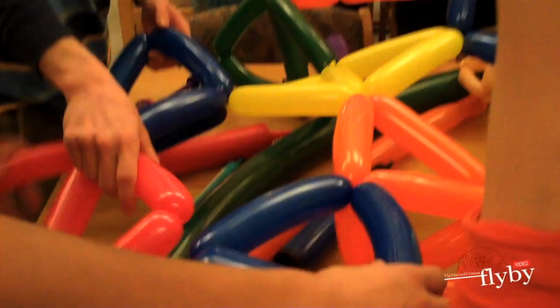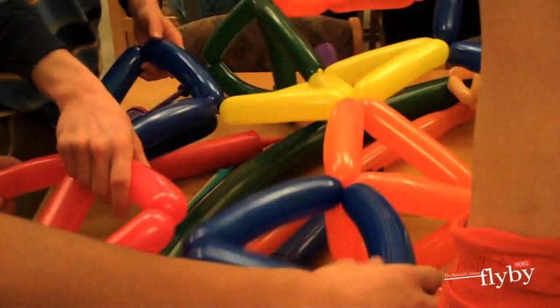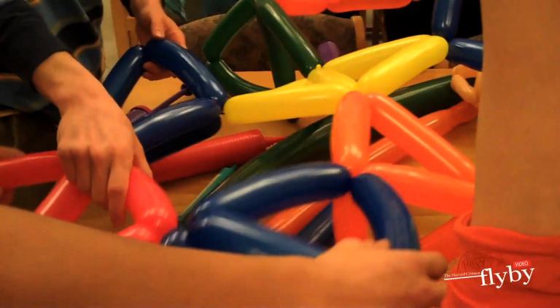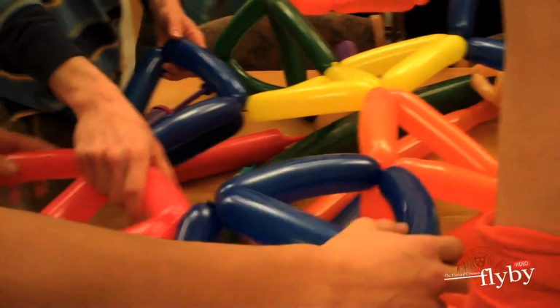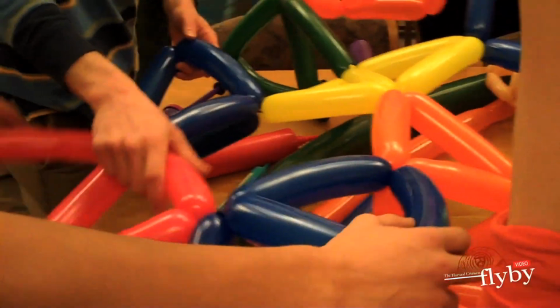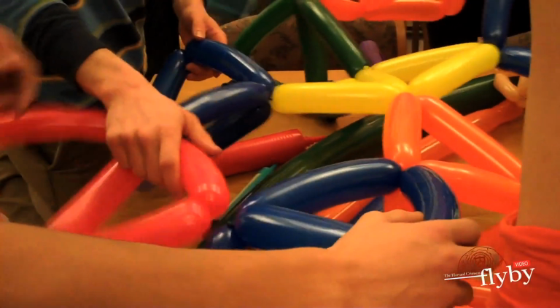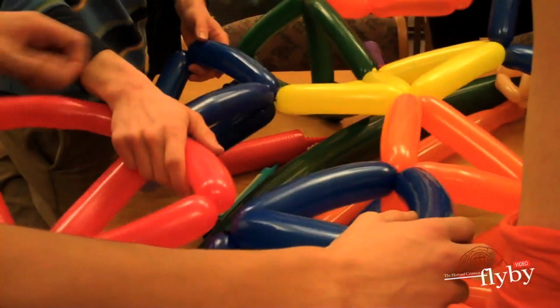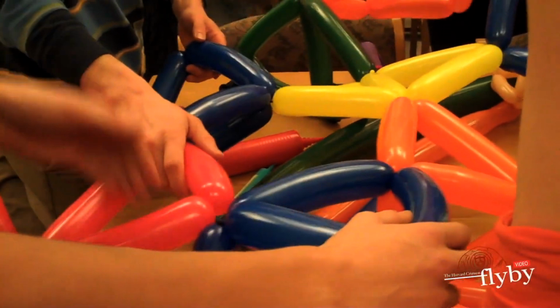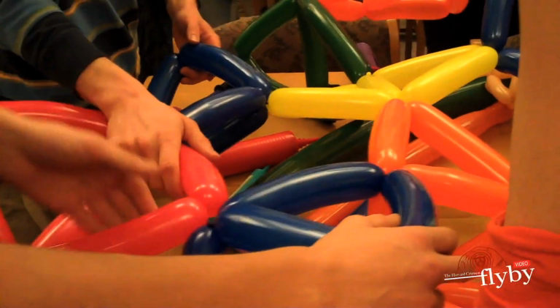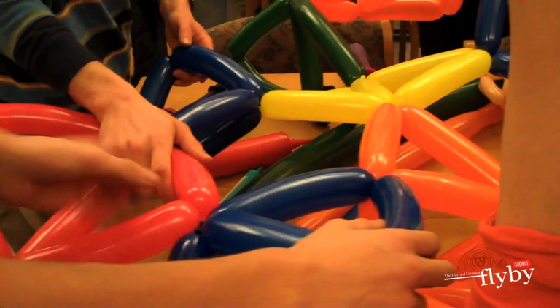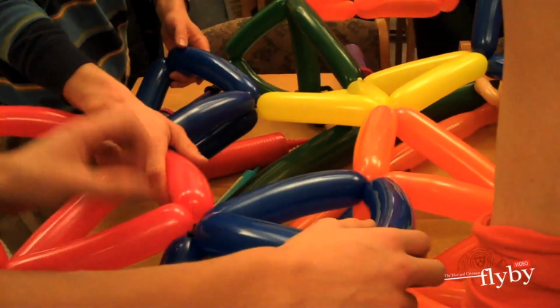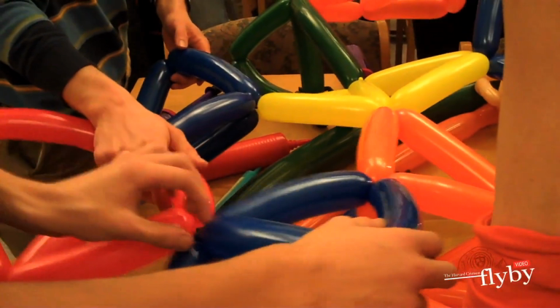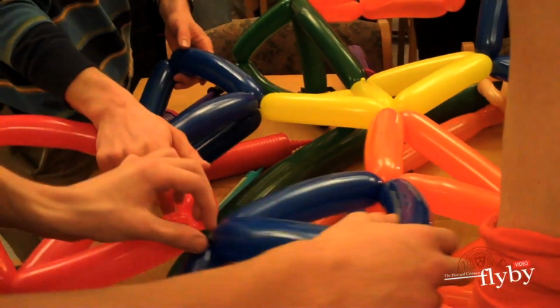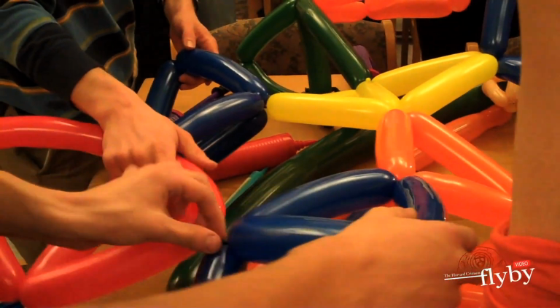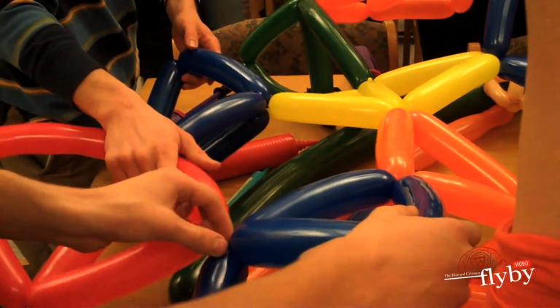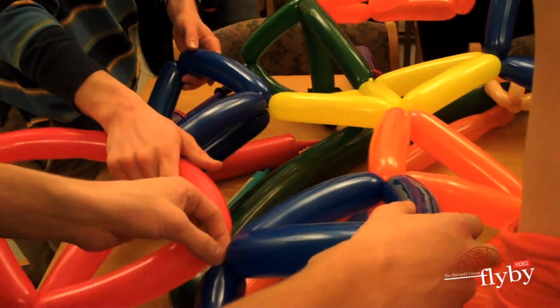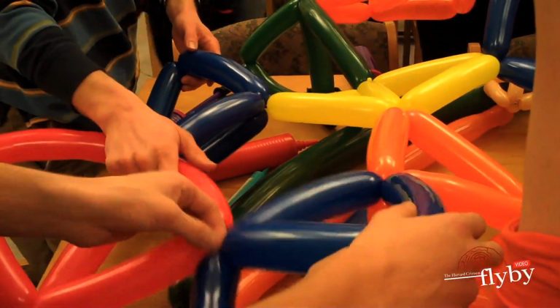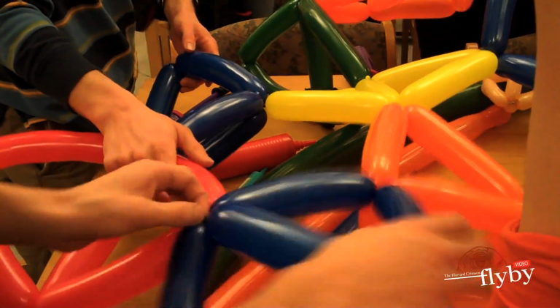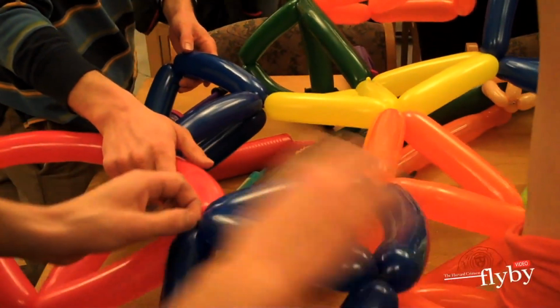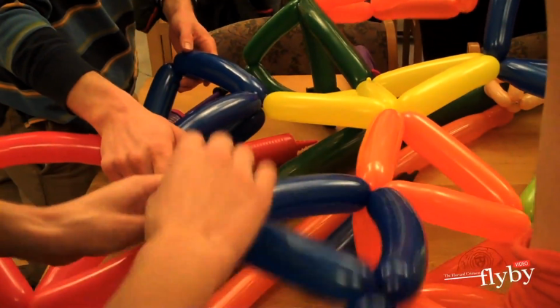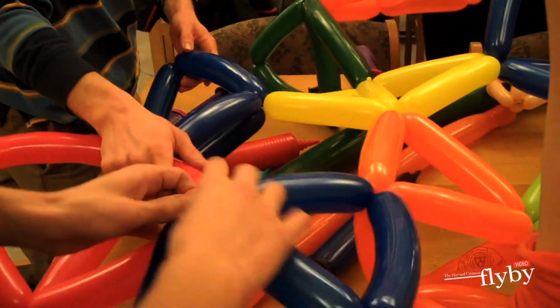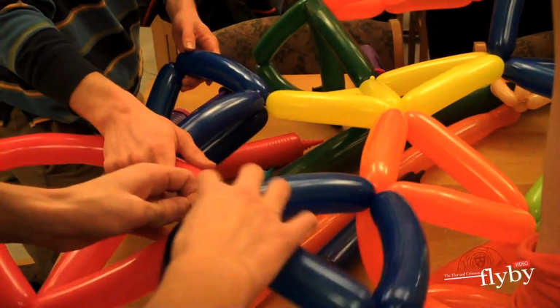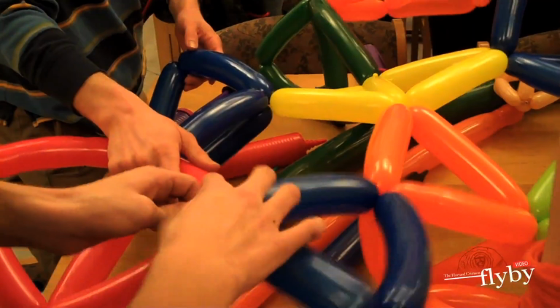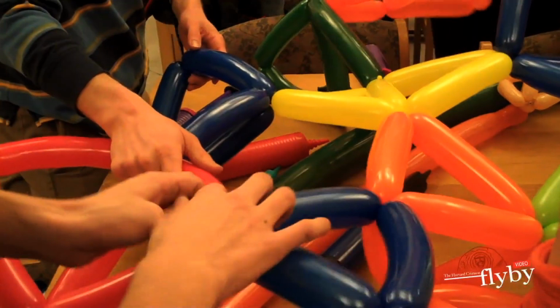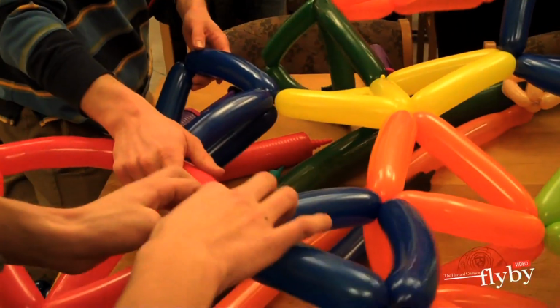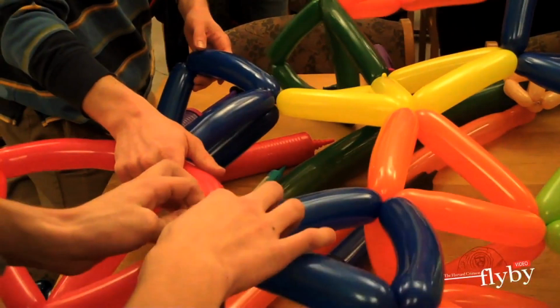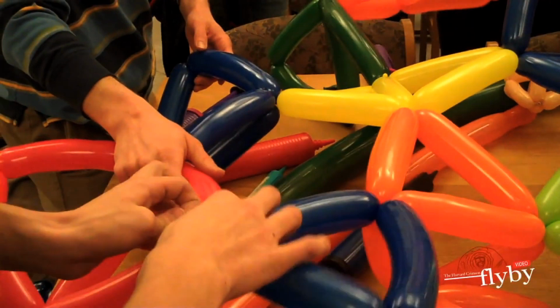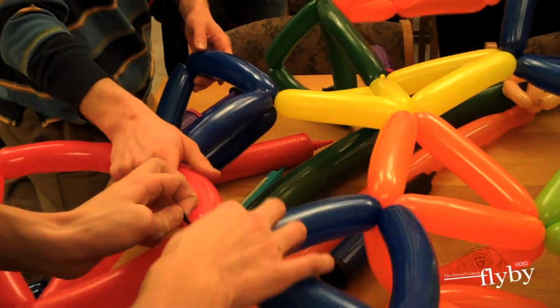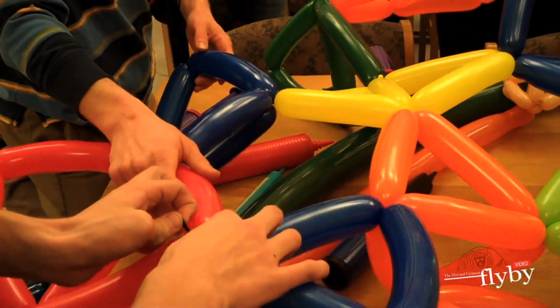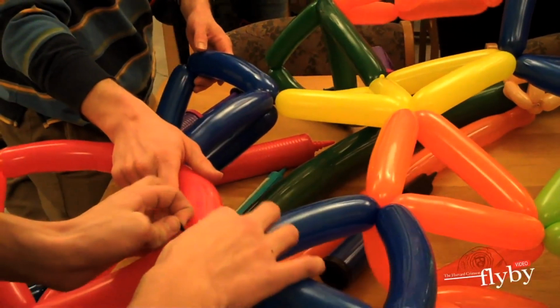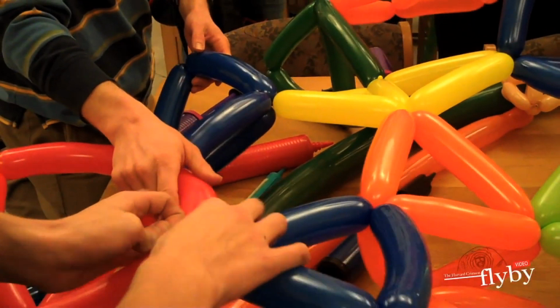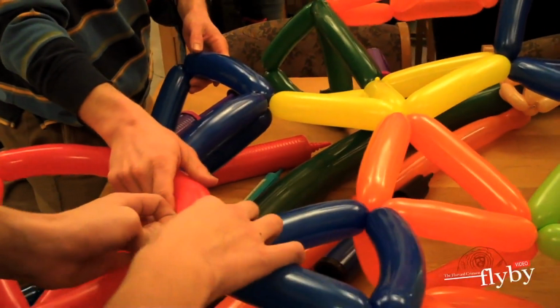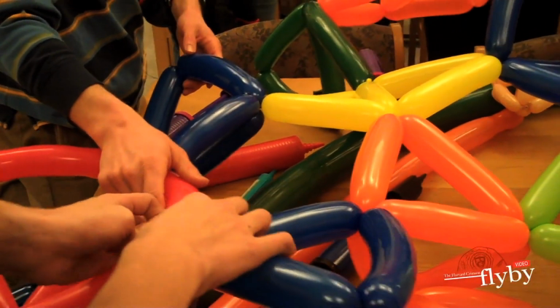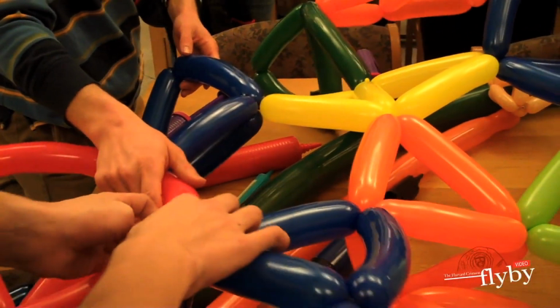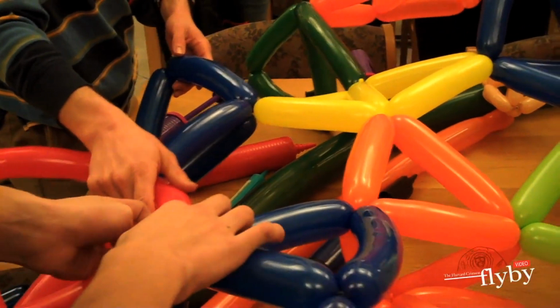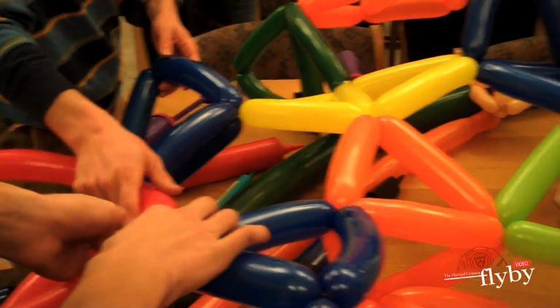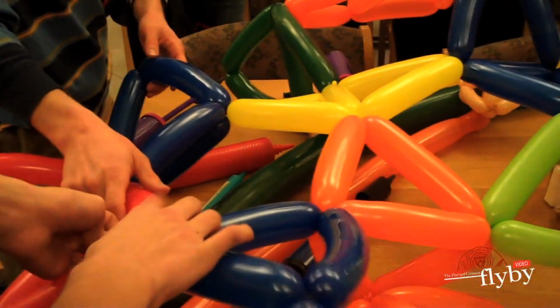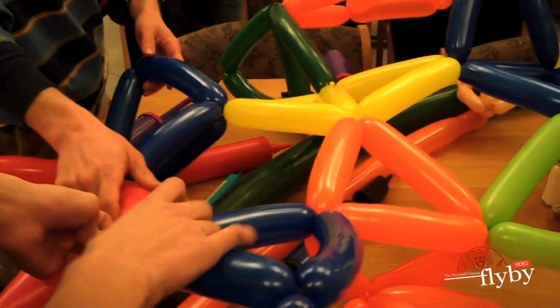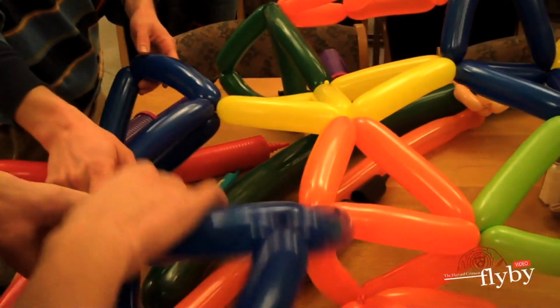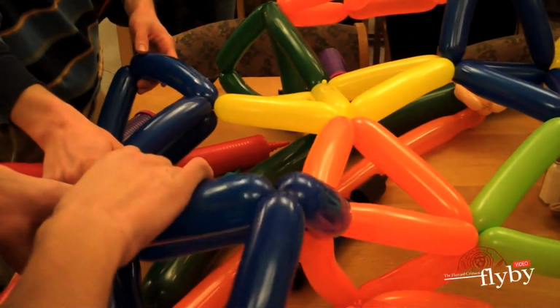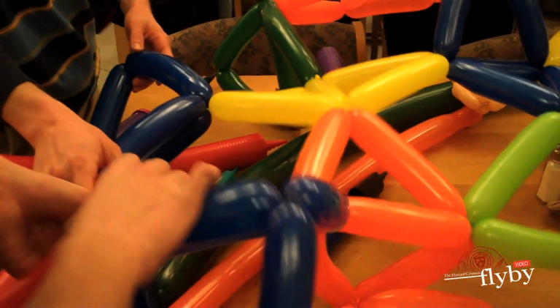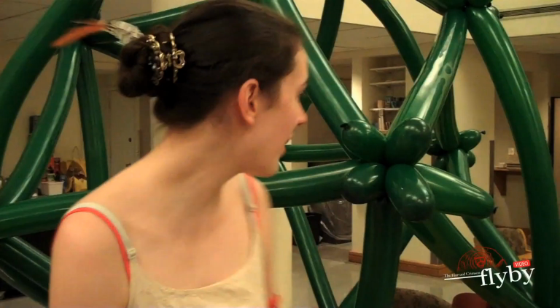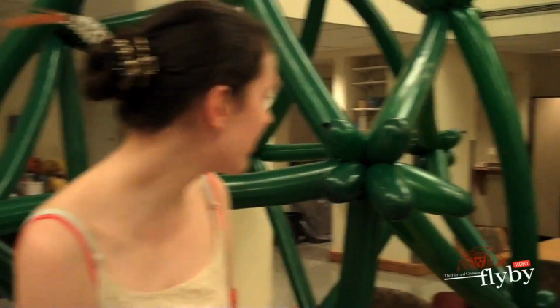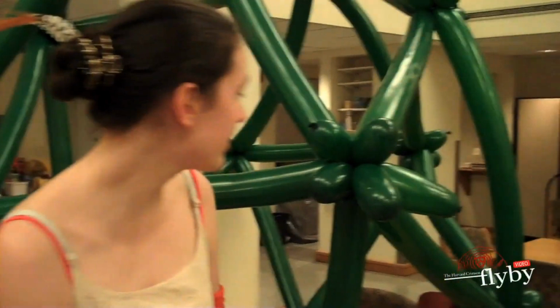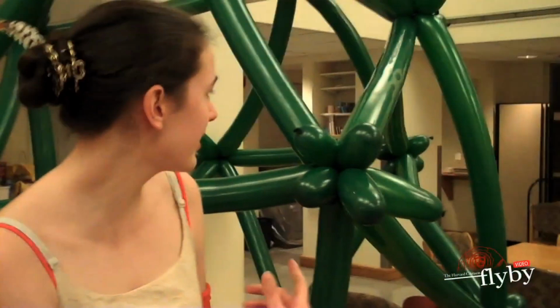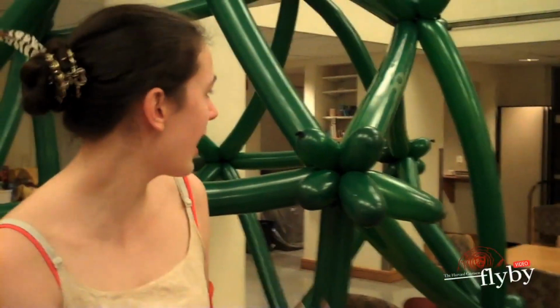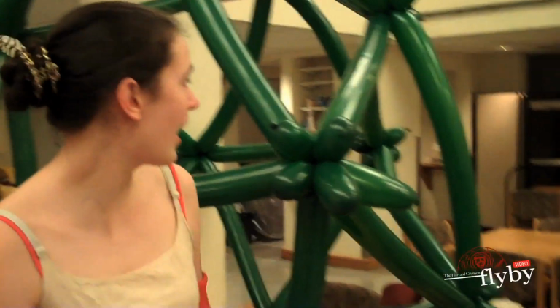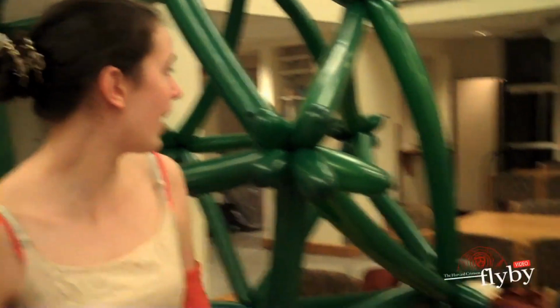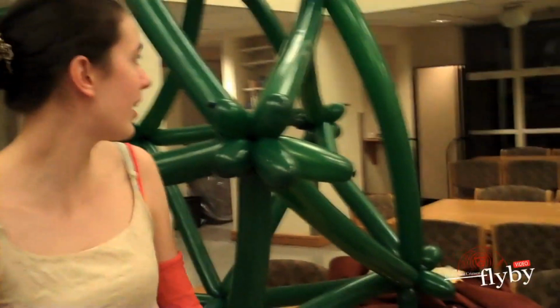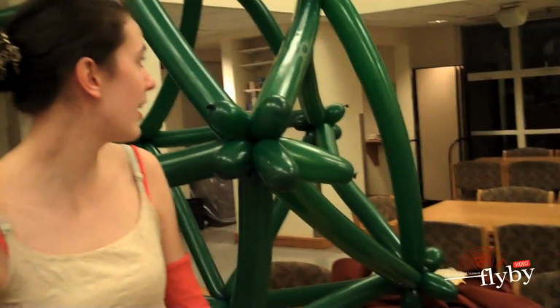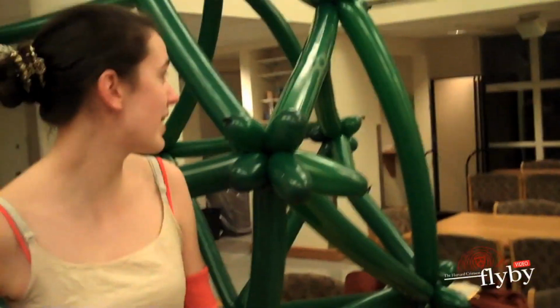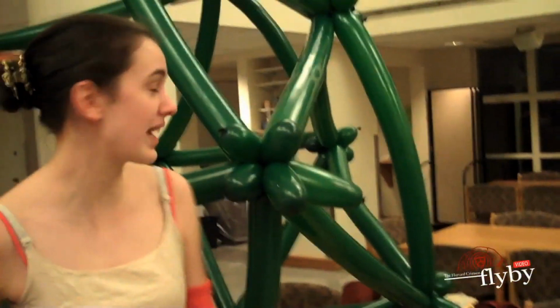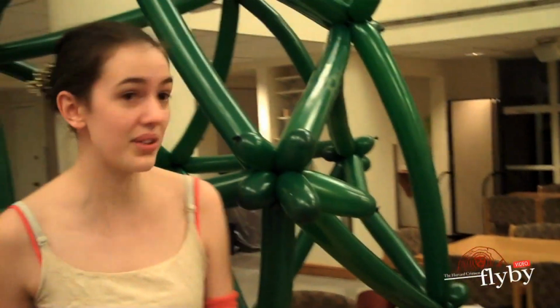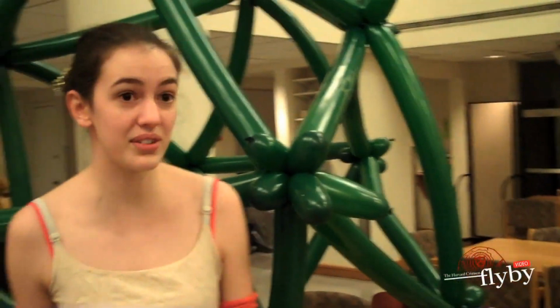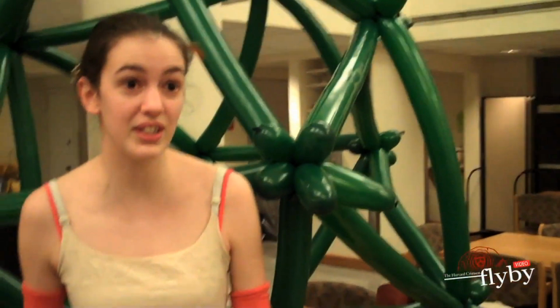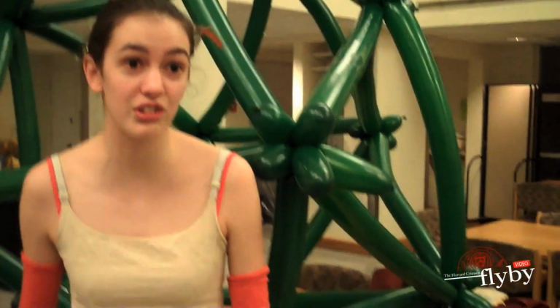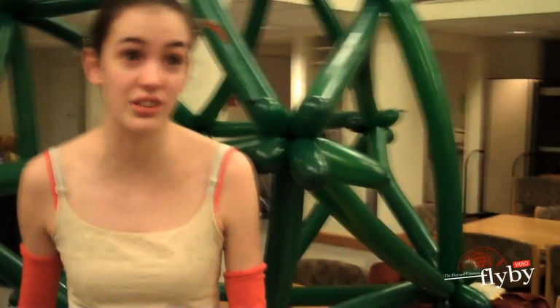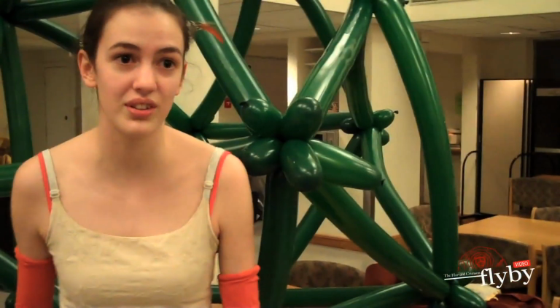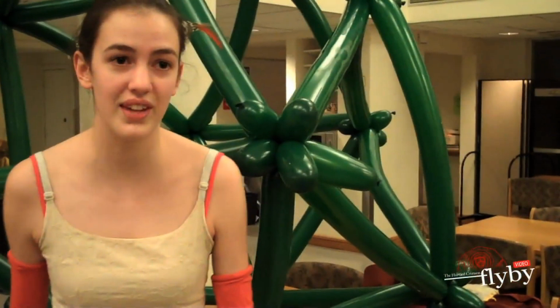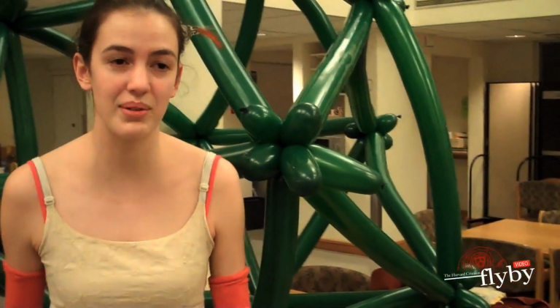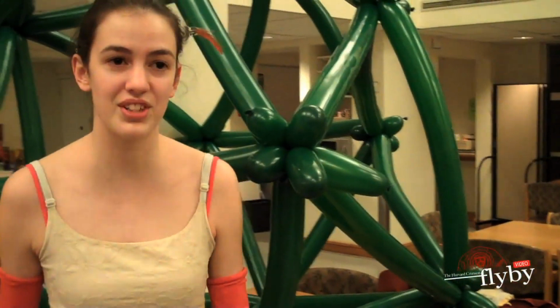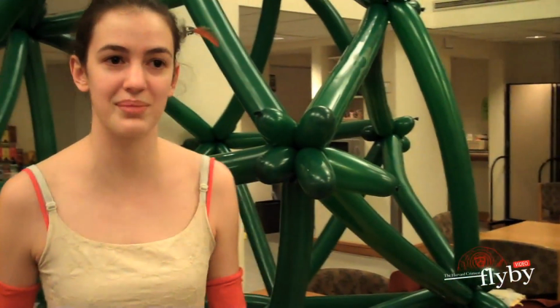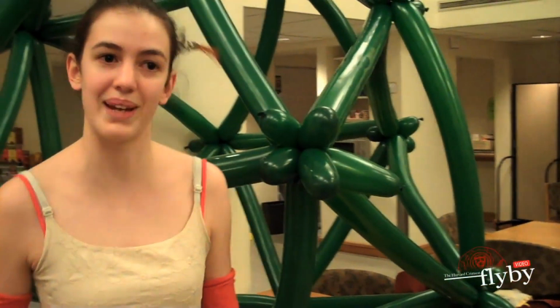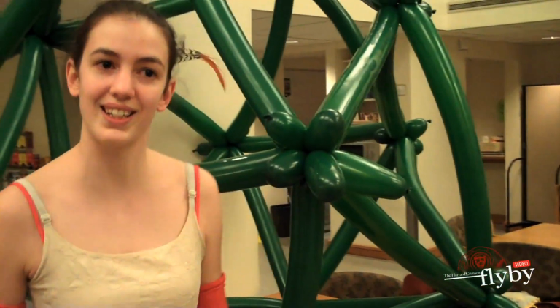So three triangles, a square, and a pentagon — just following that rule we get a hyperbolic plane. This is a mycosahedron that we just made.